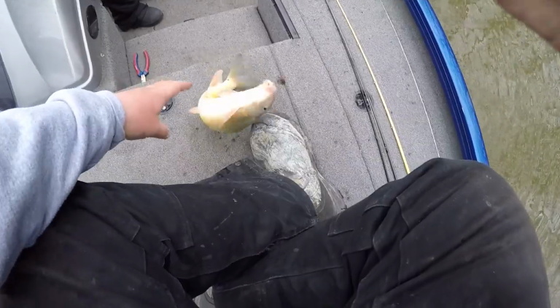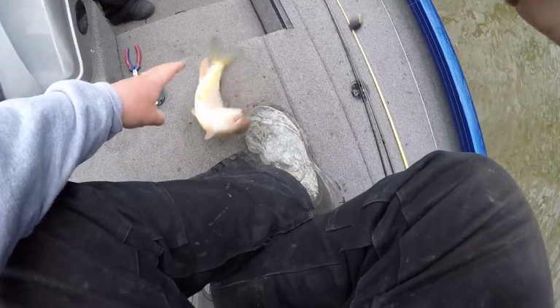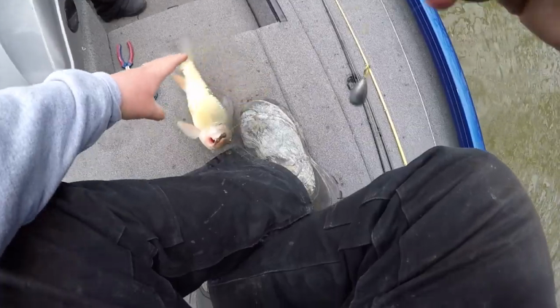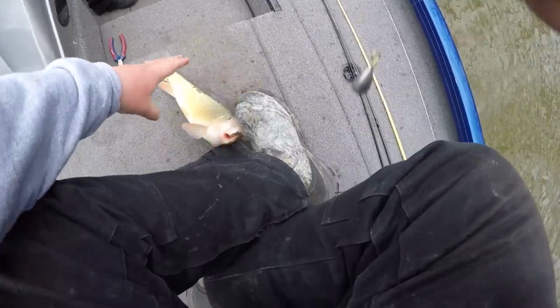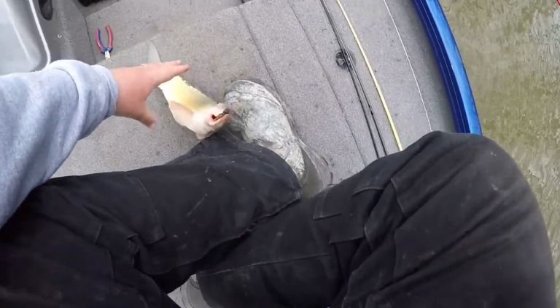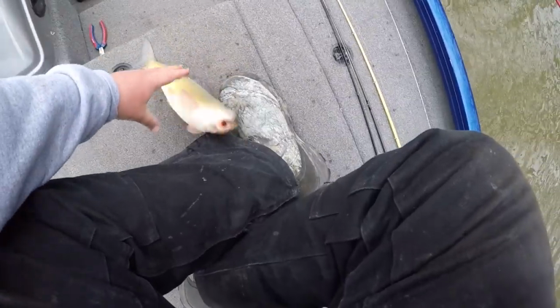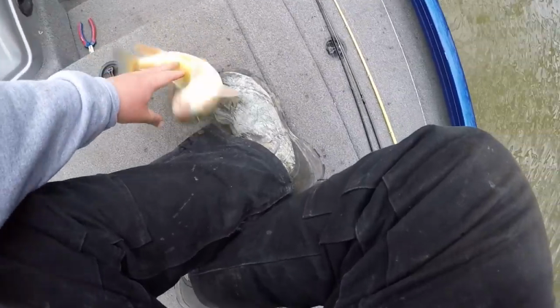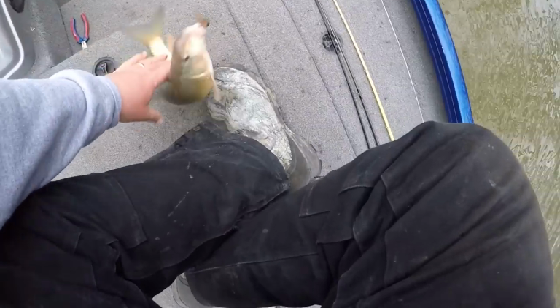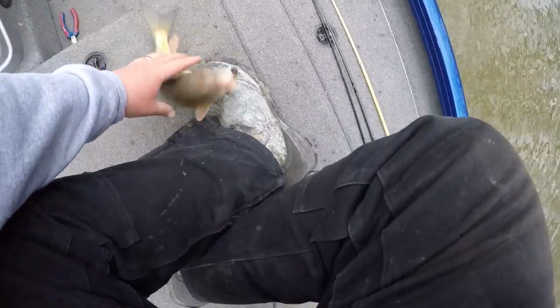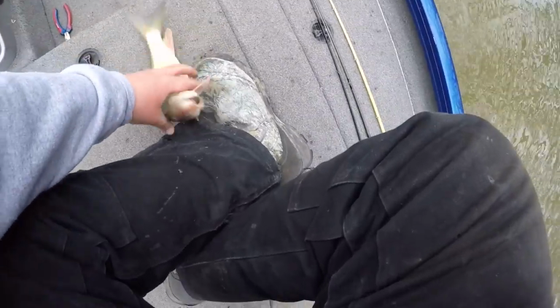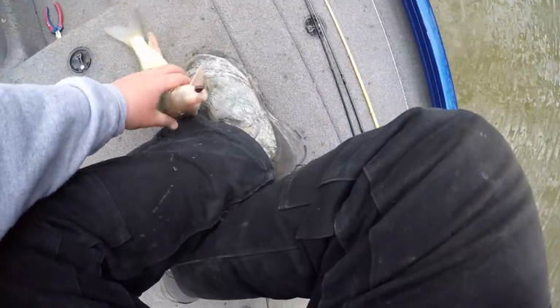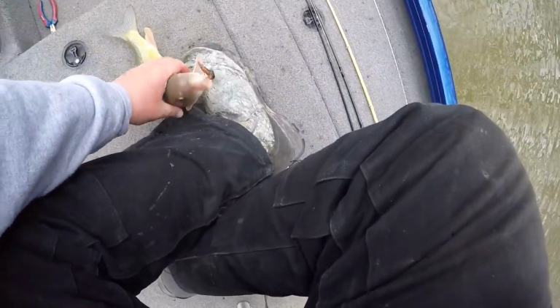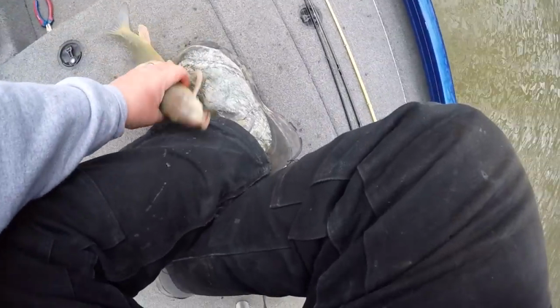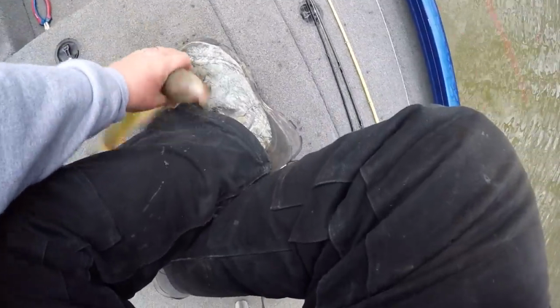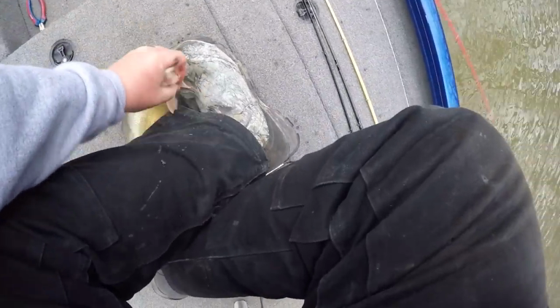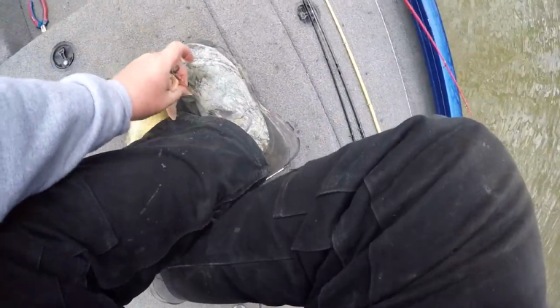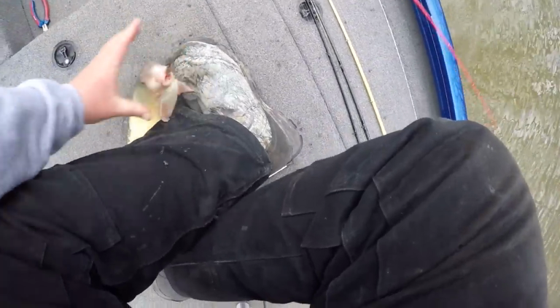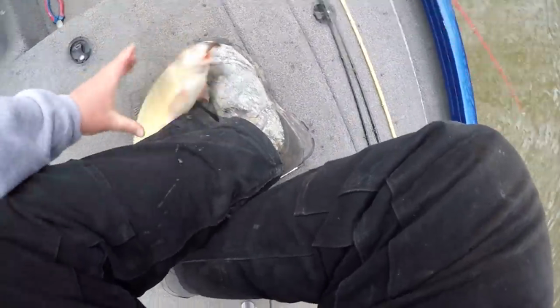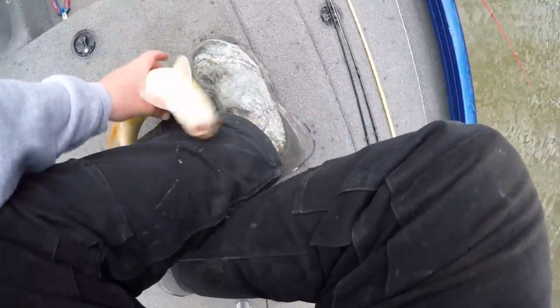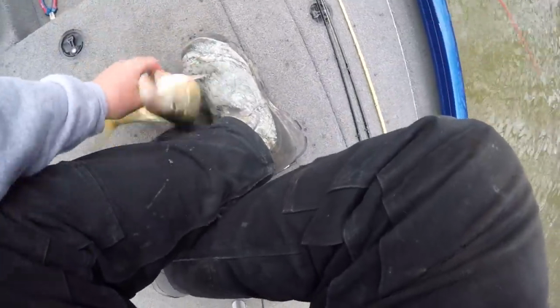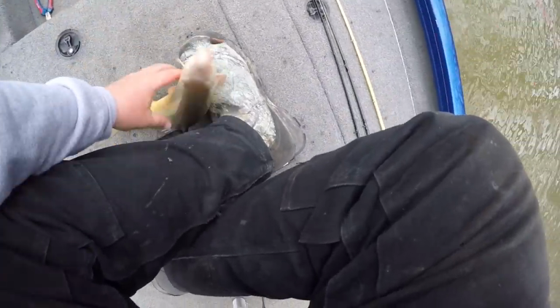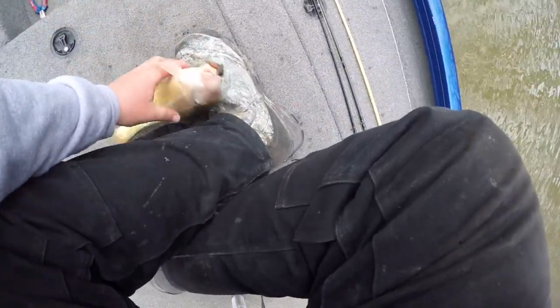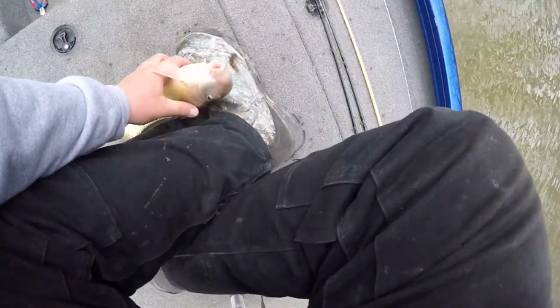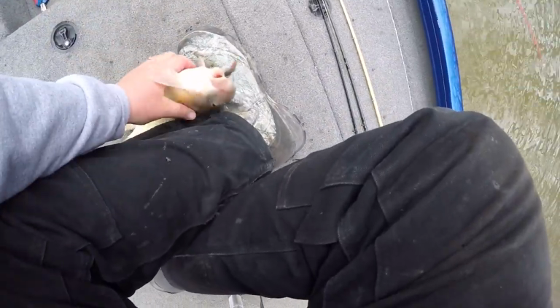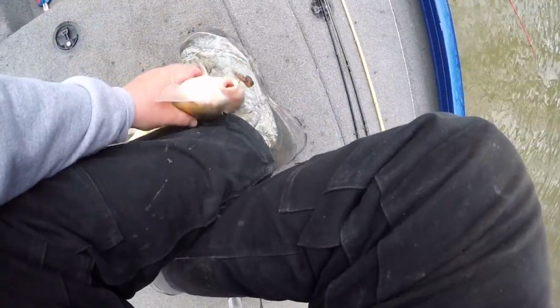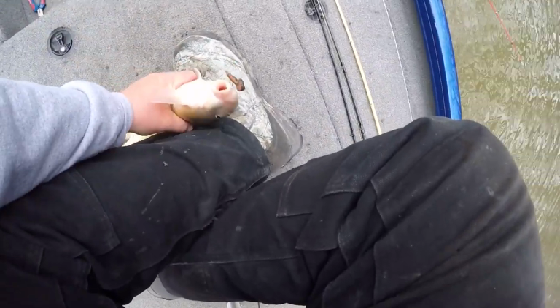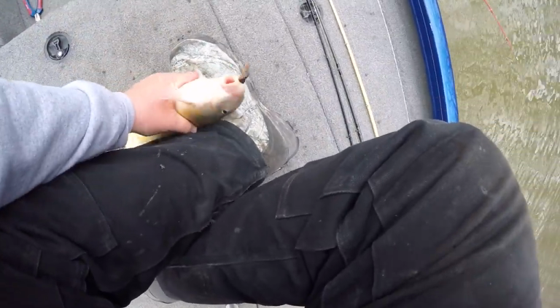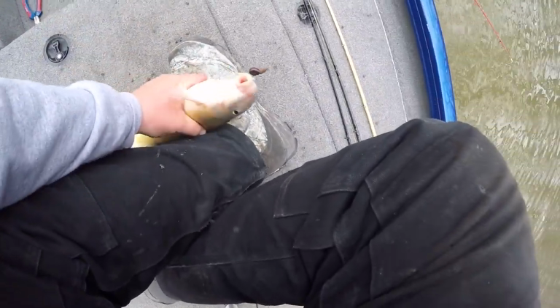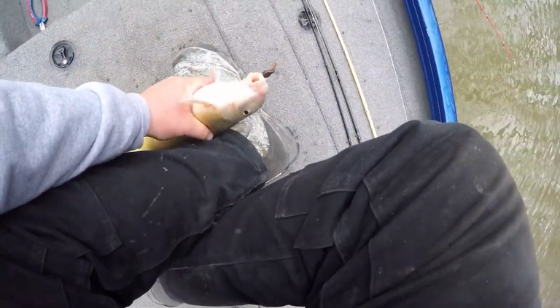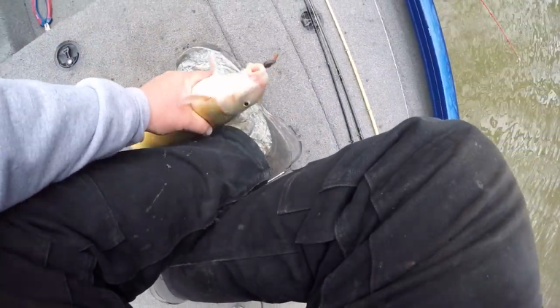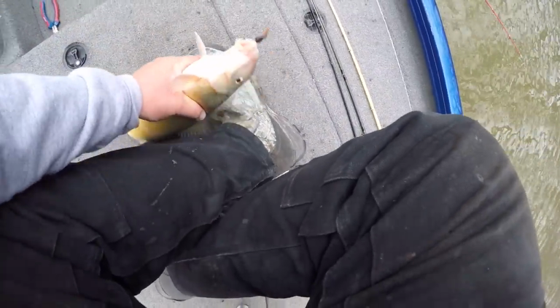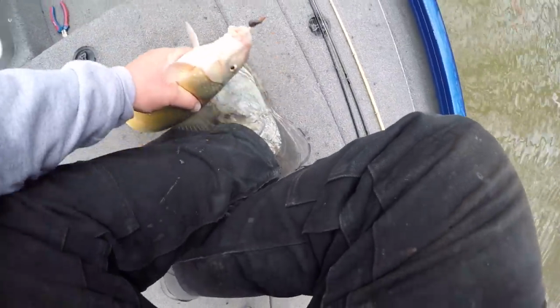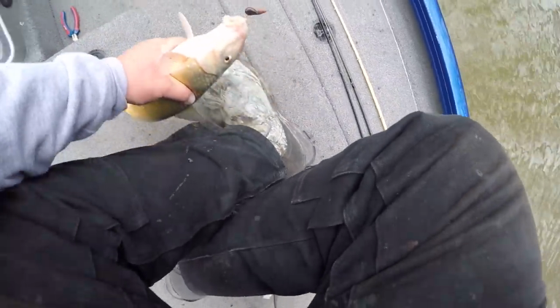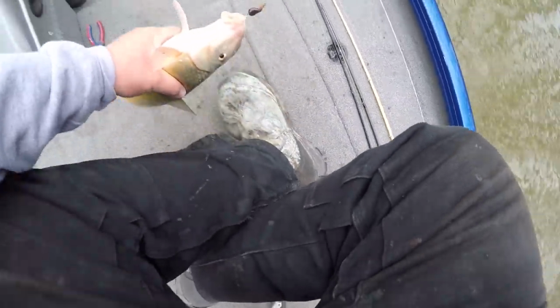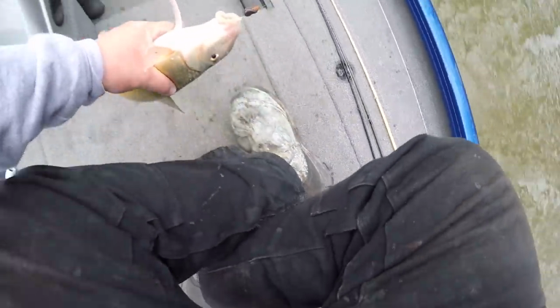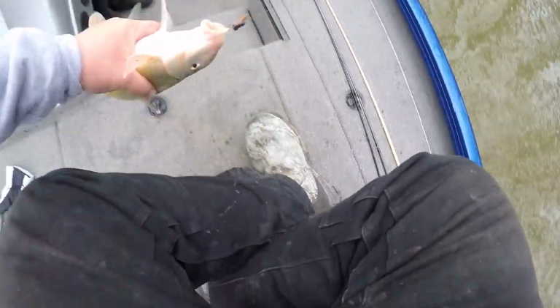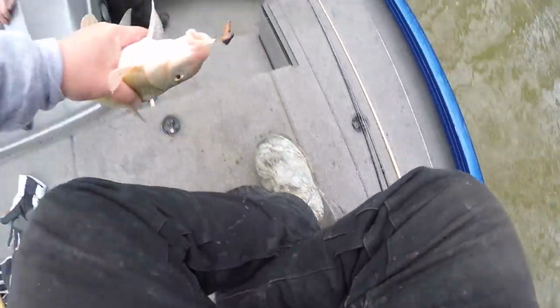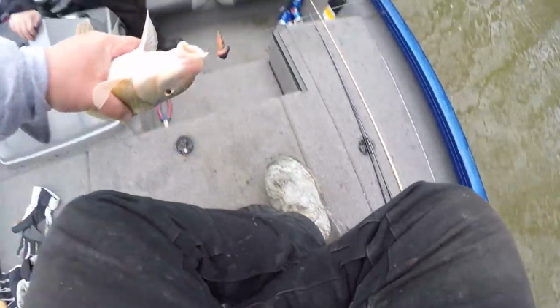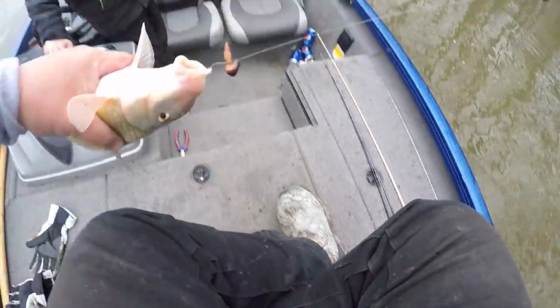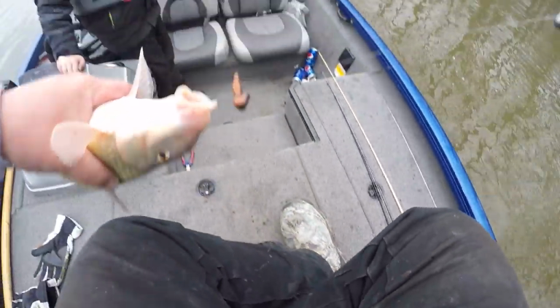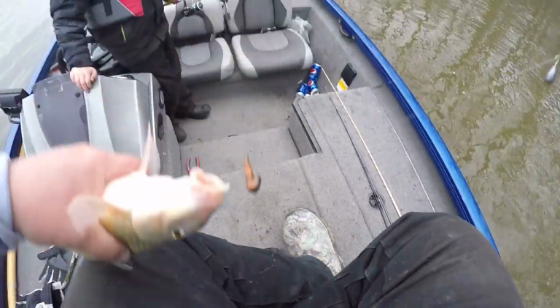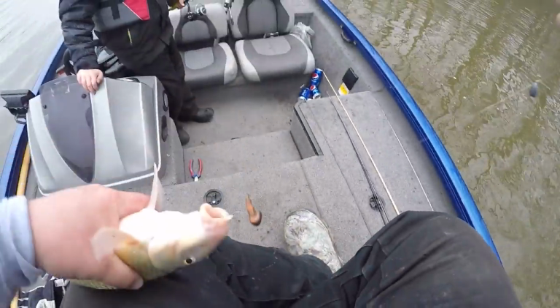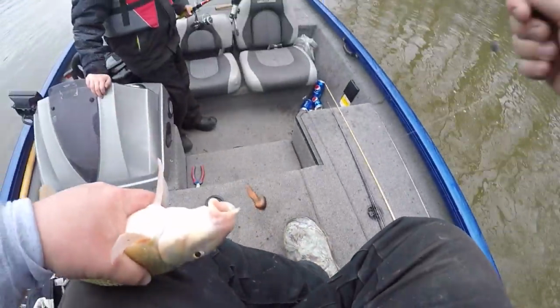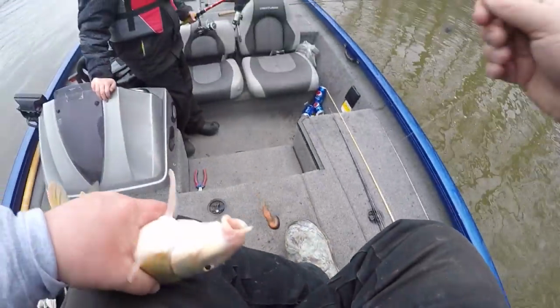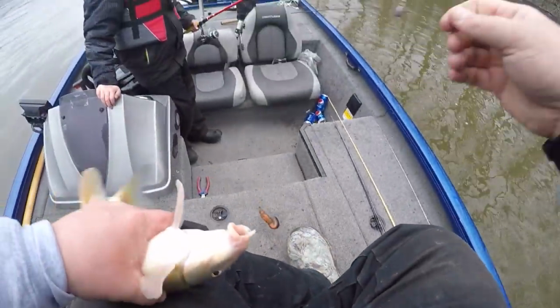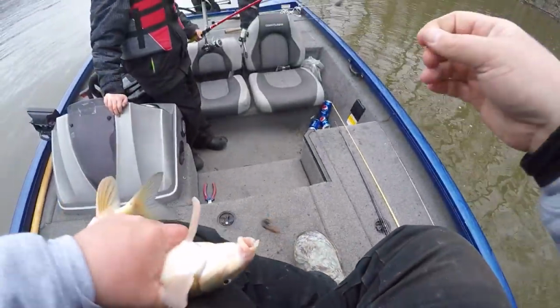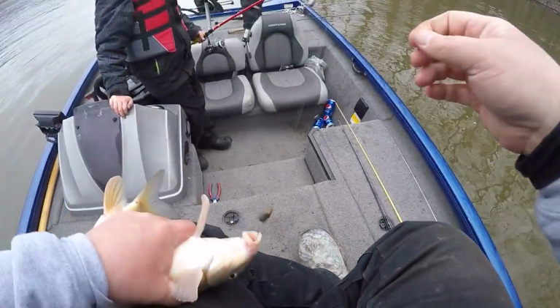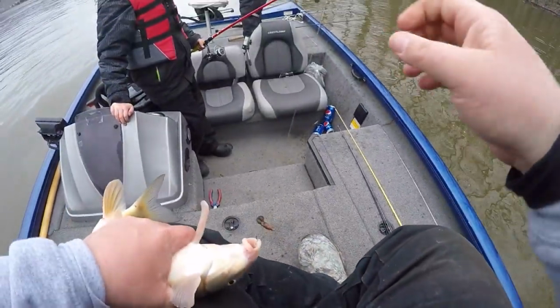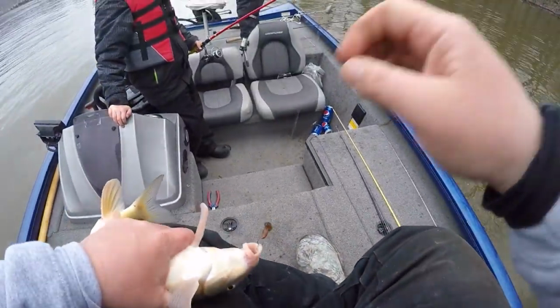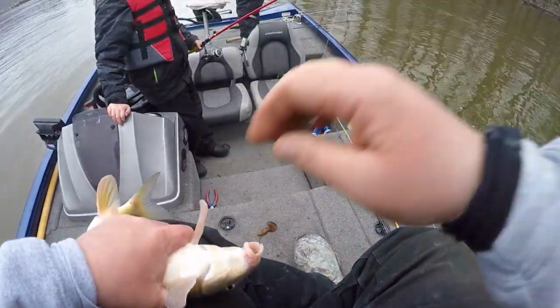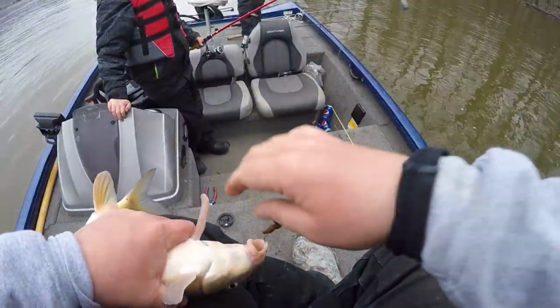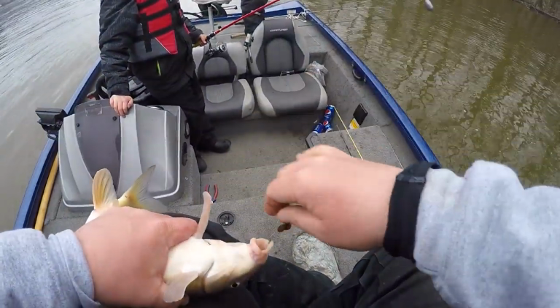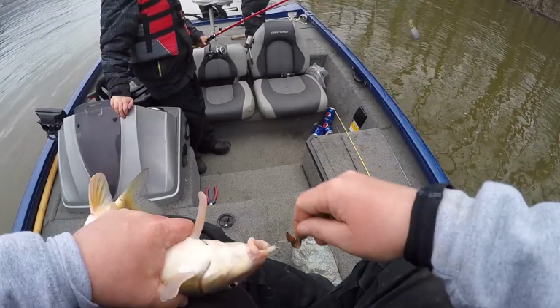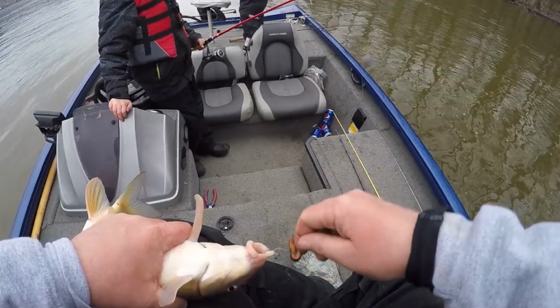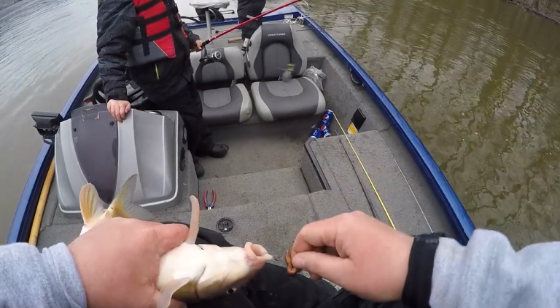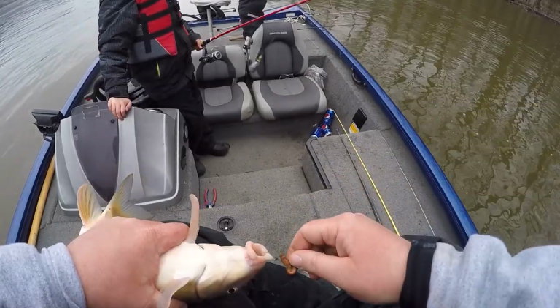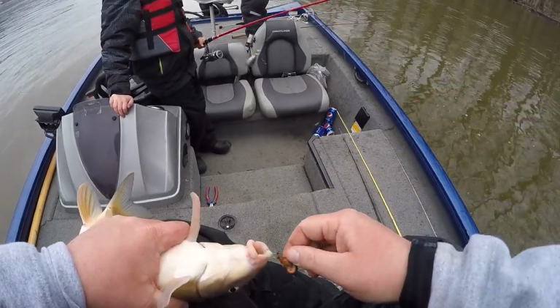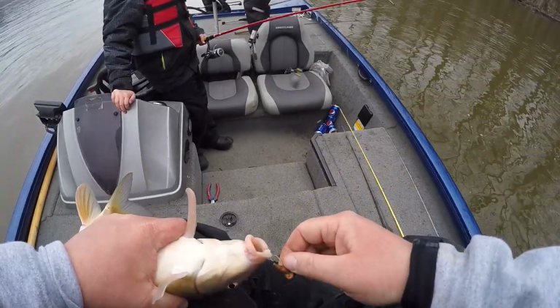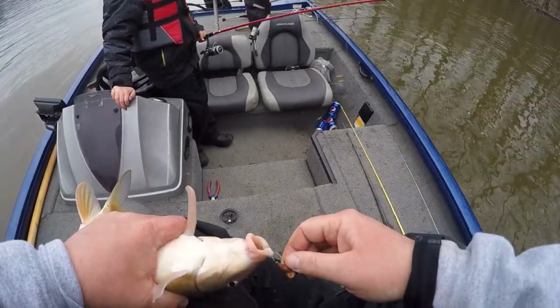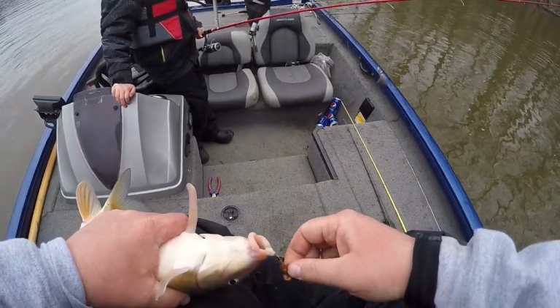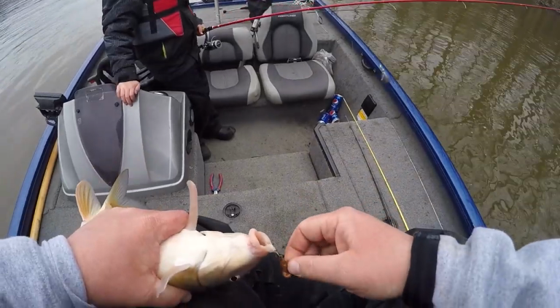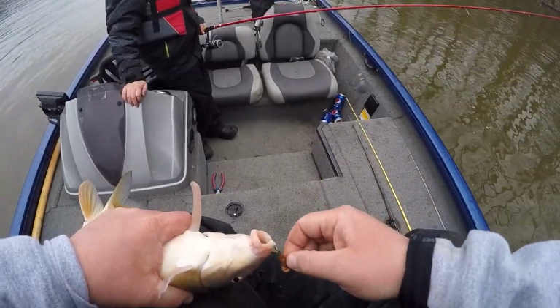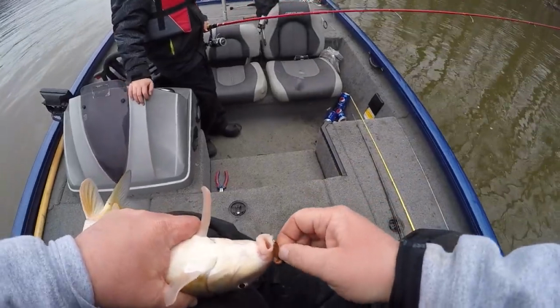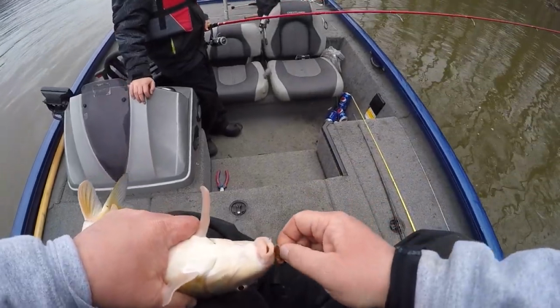We got one! It's on my reel though — and it's a sucker.